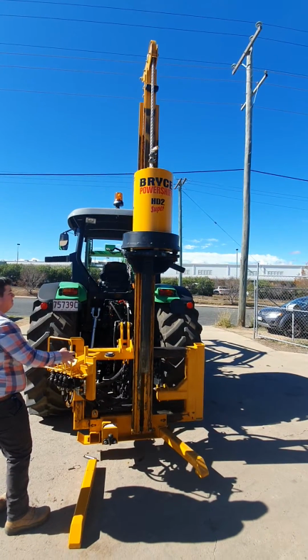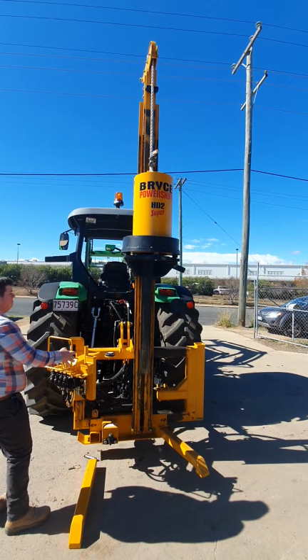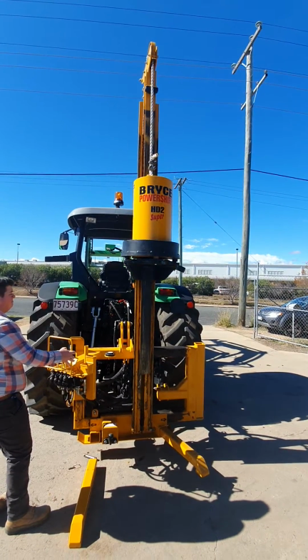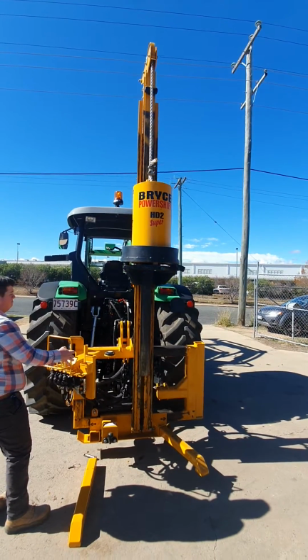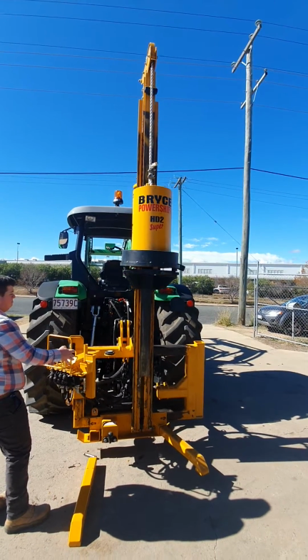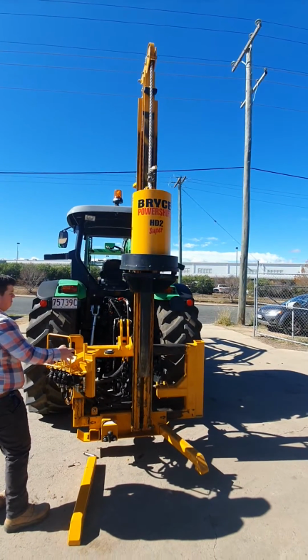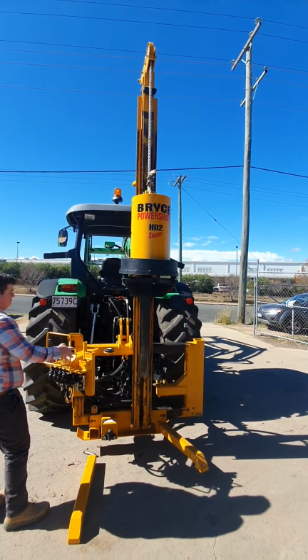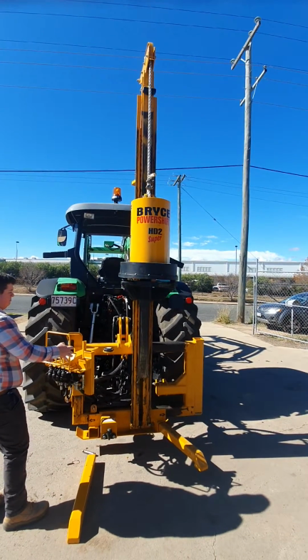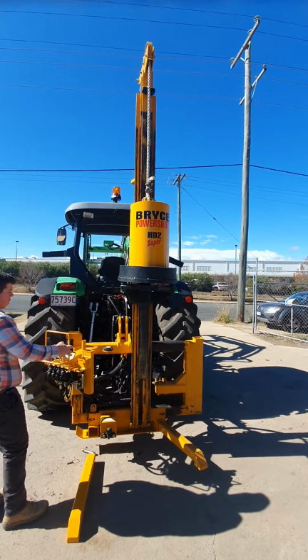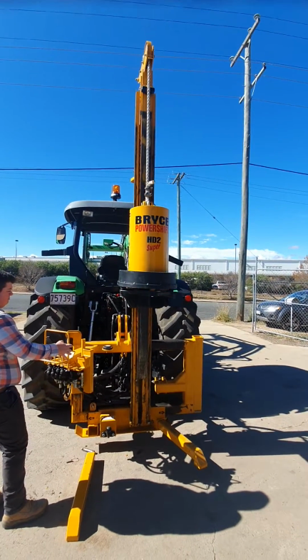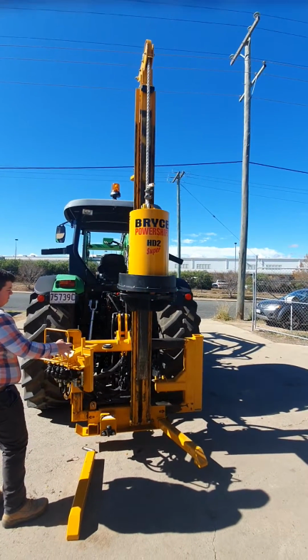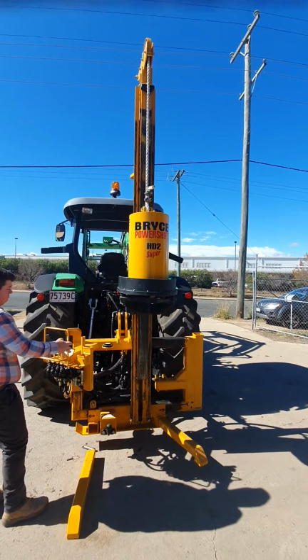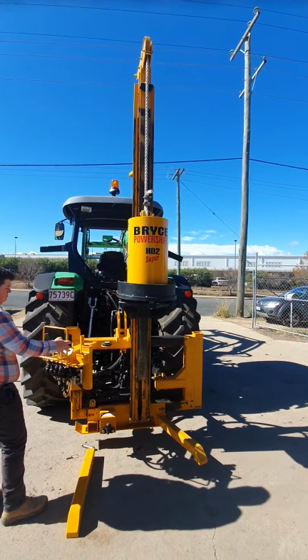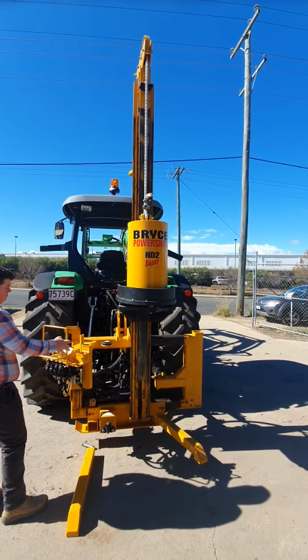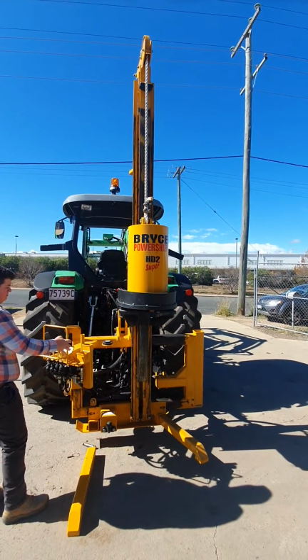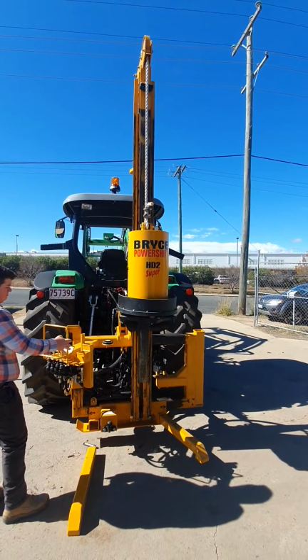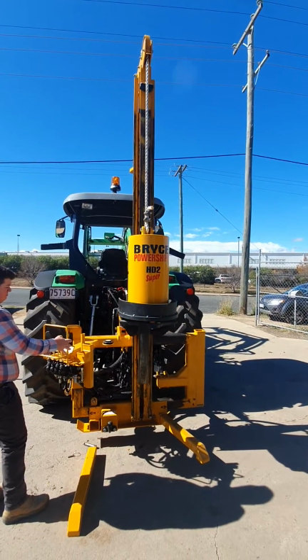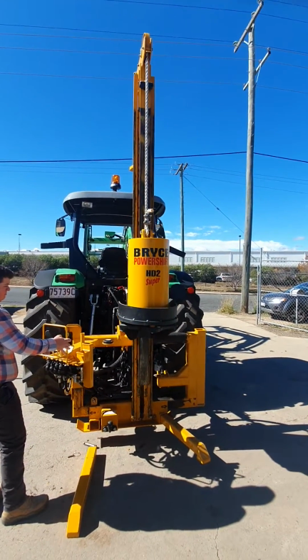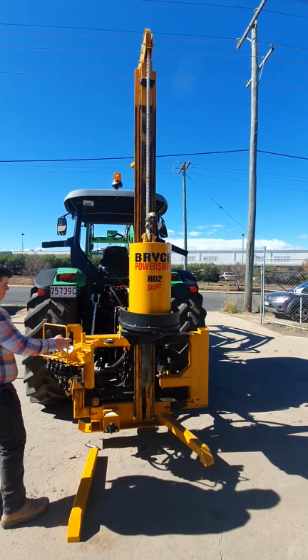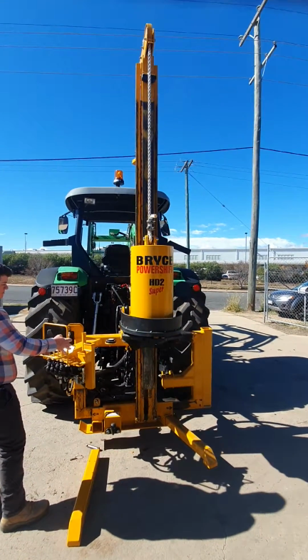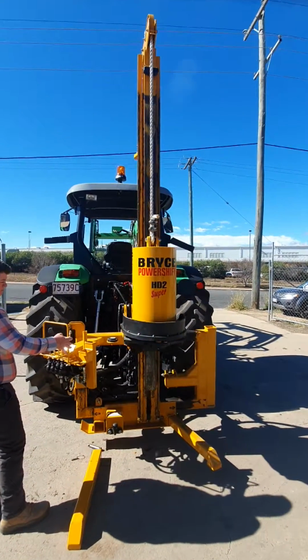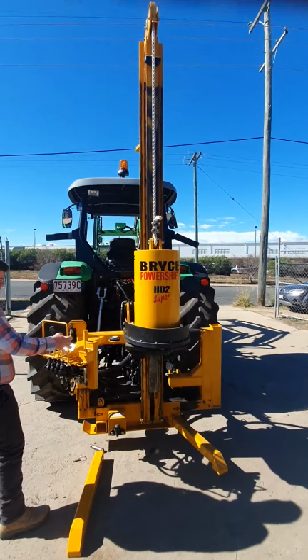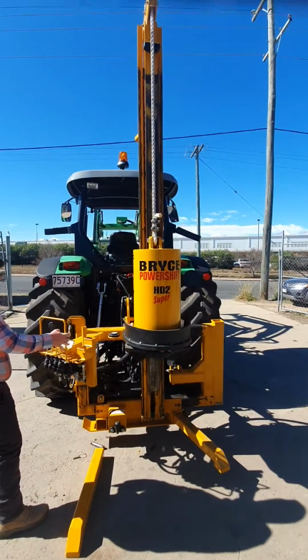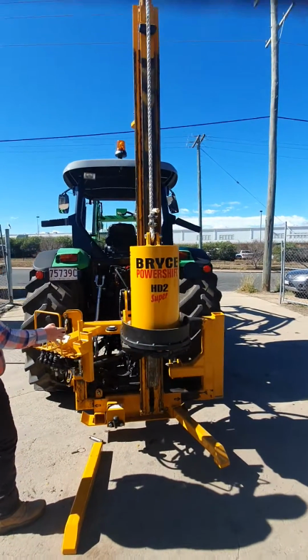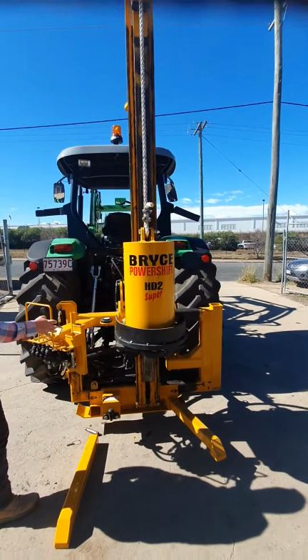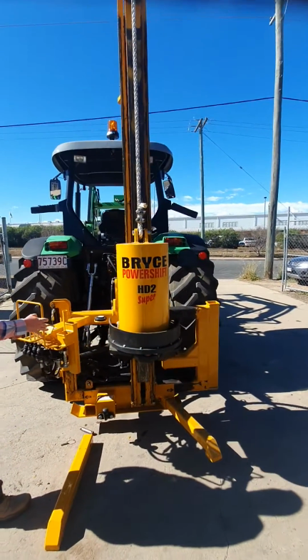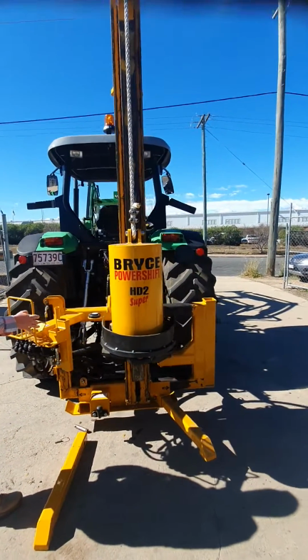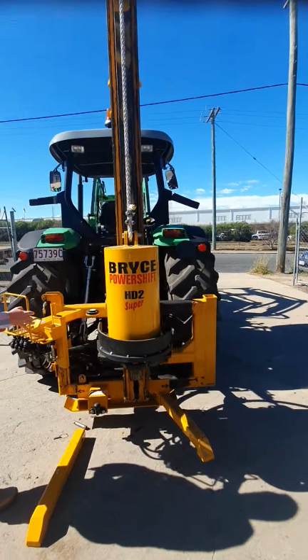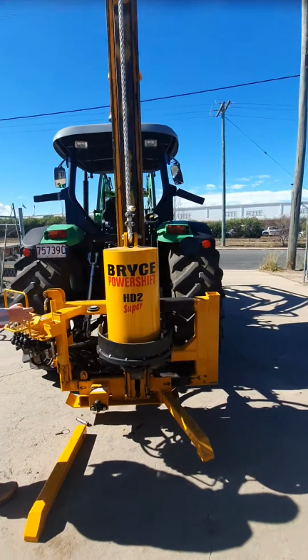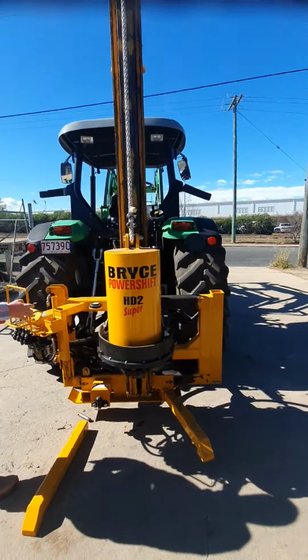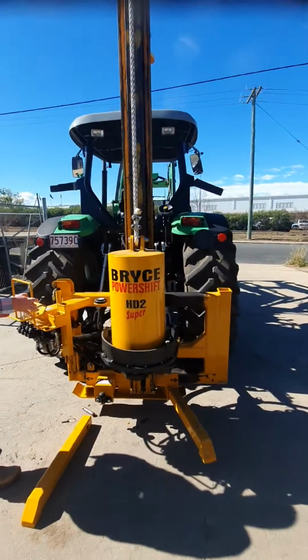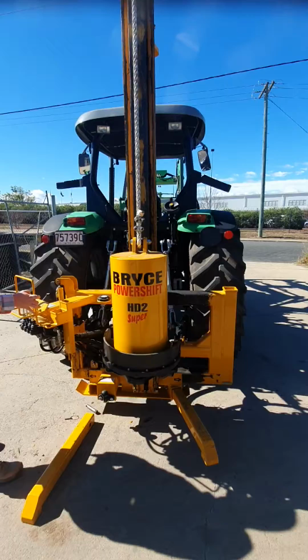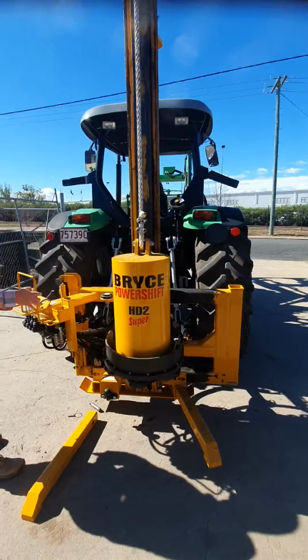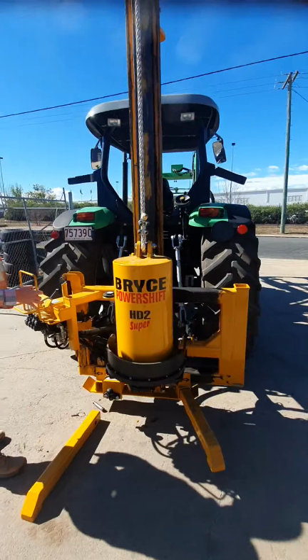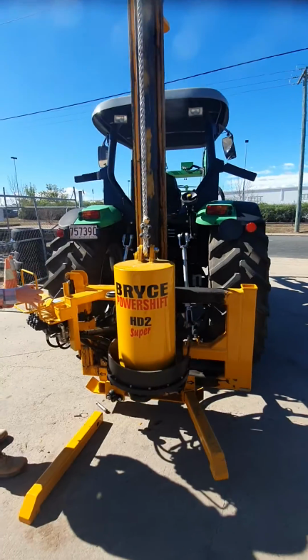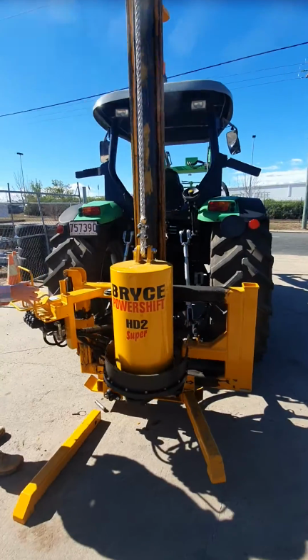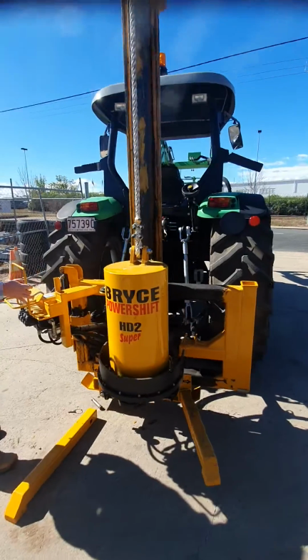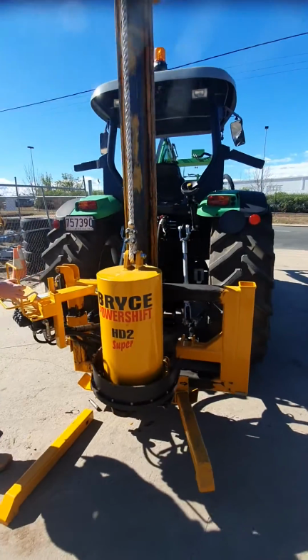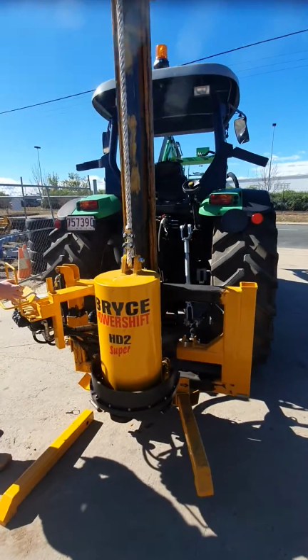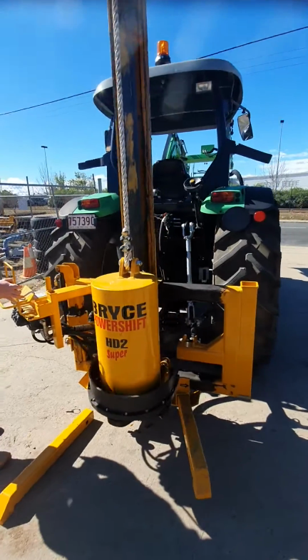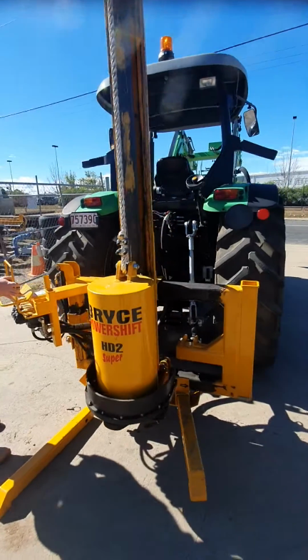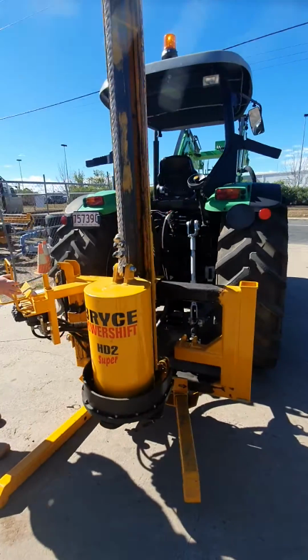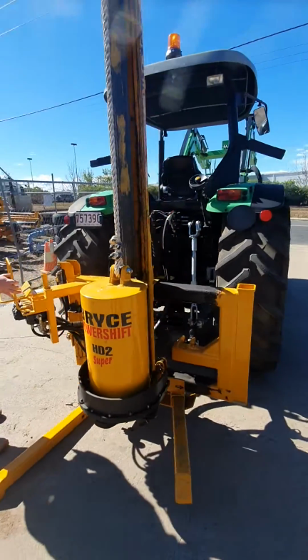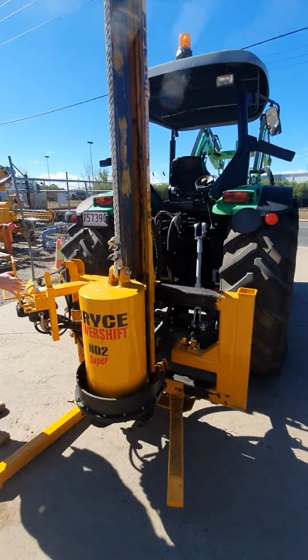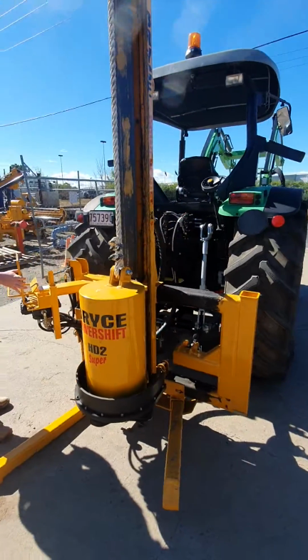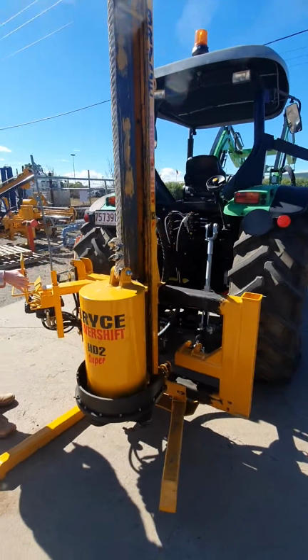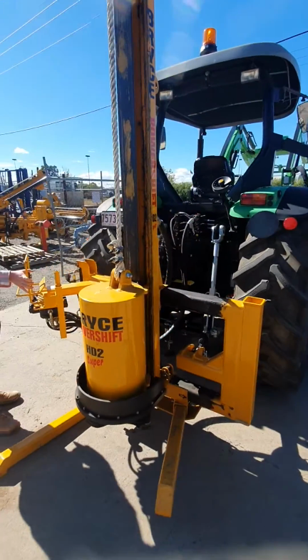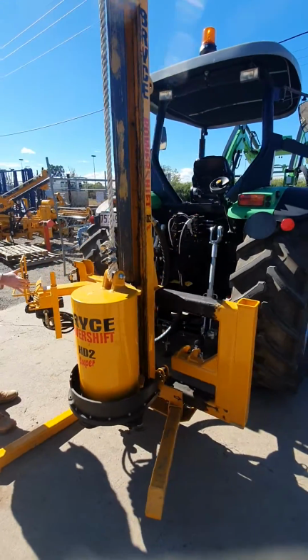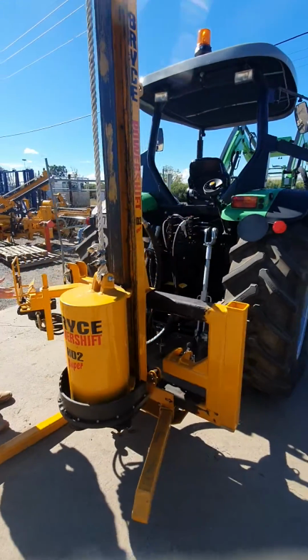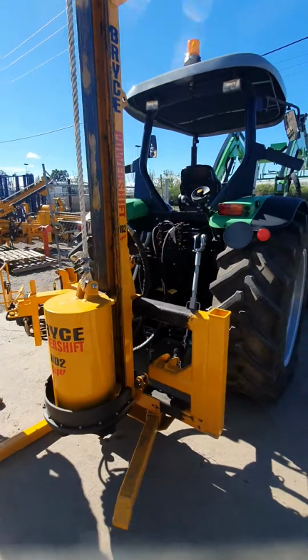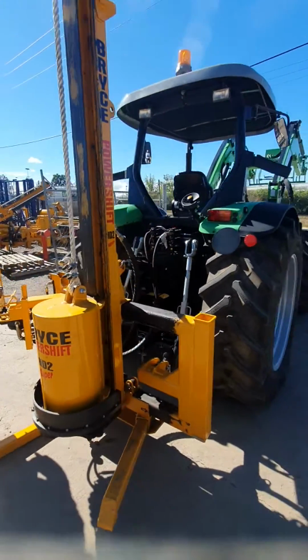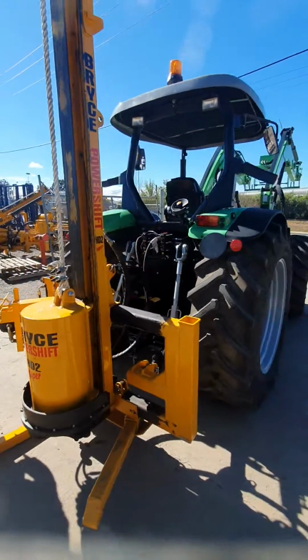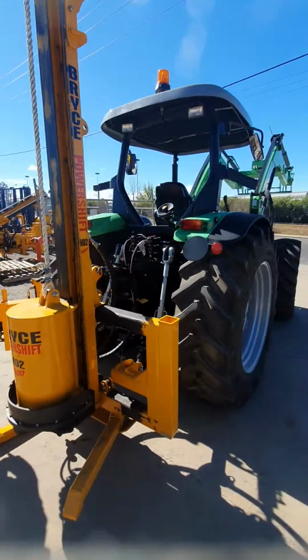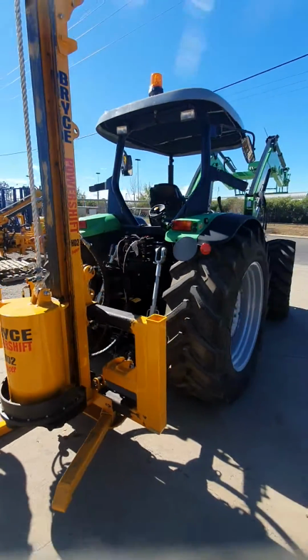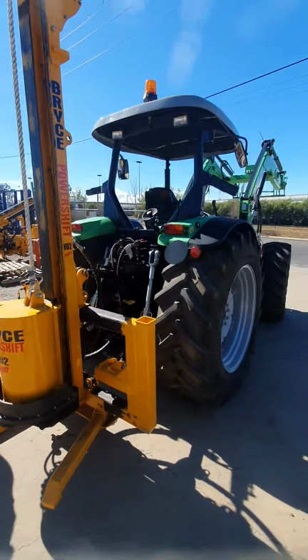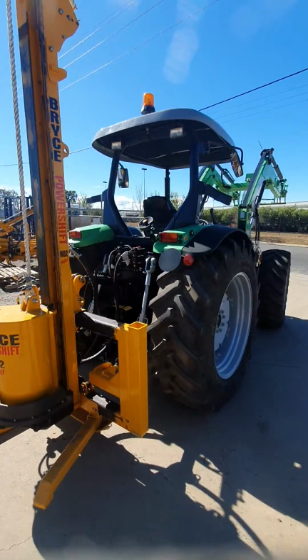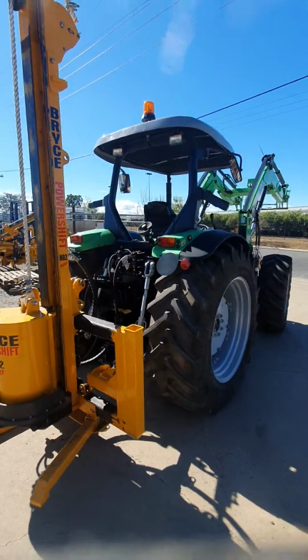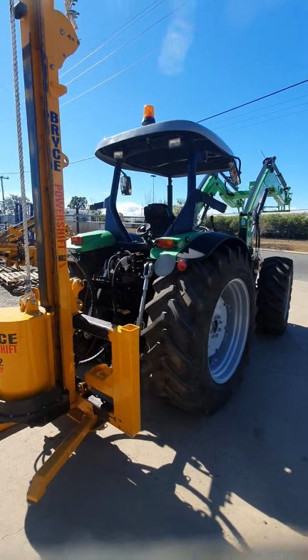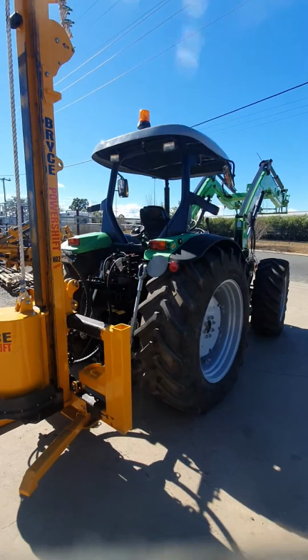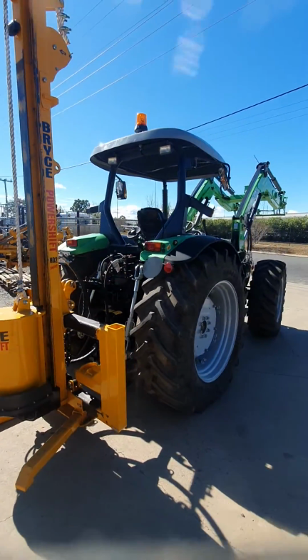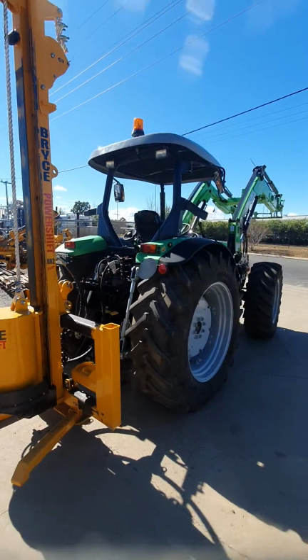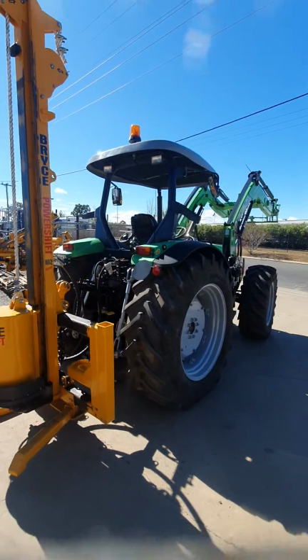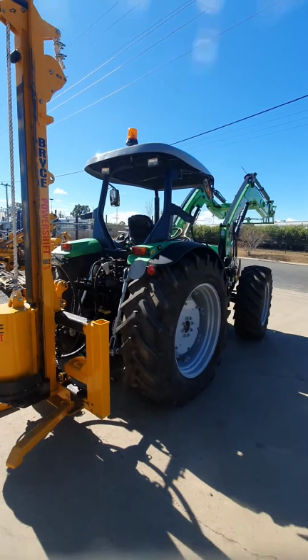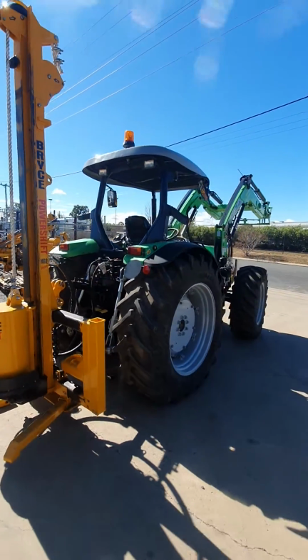Yeah, so there you have it — the Bryce Sumer Power Shift HD2 on a little 100 horsepower tractor.